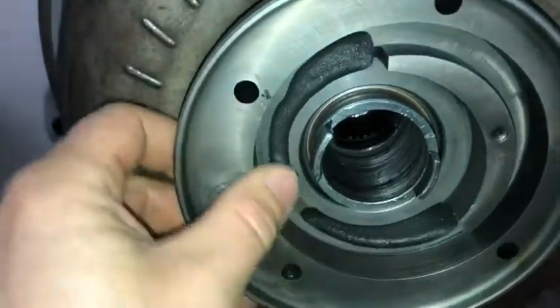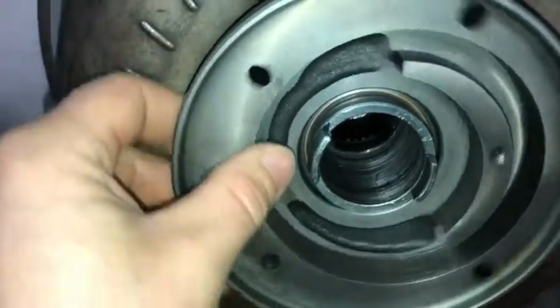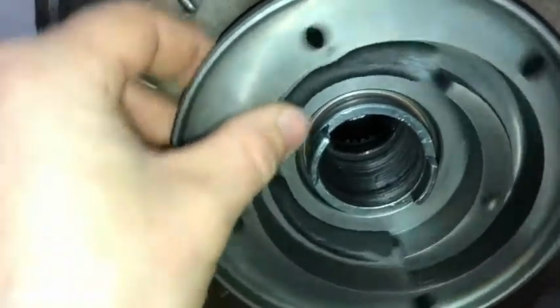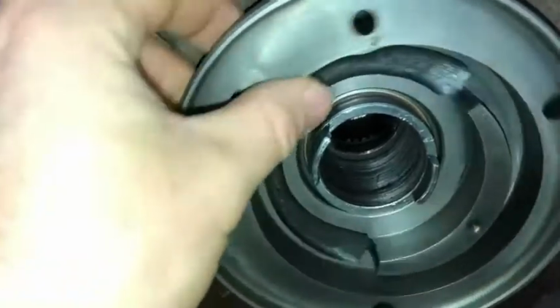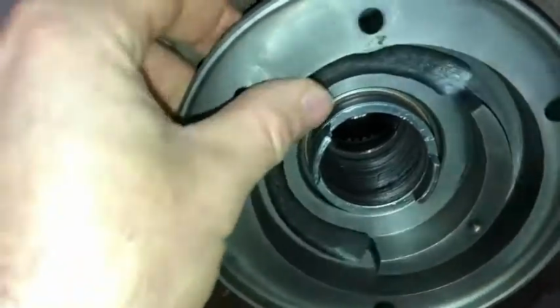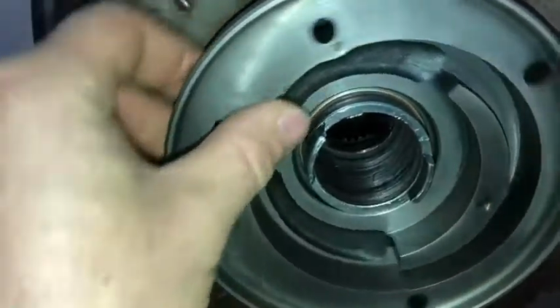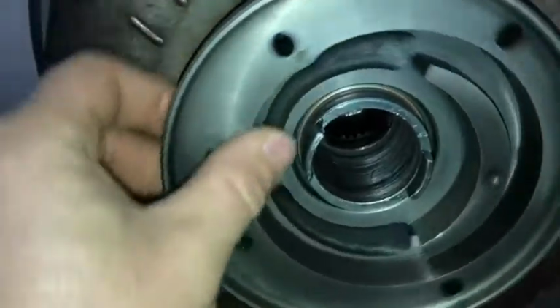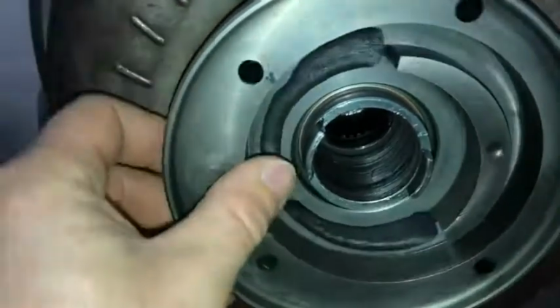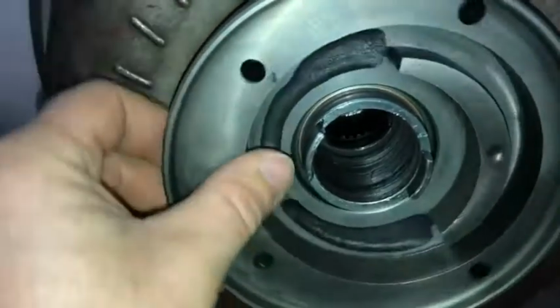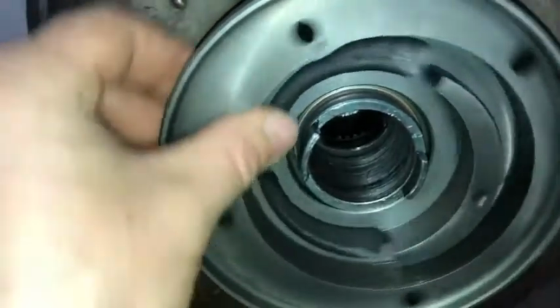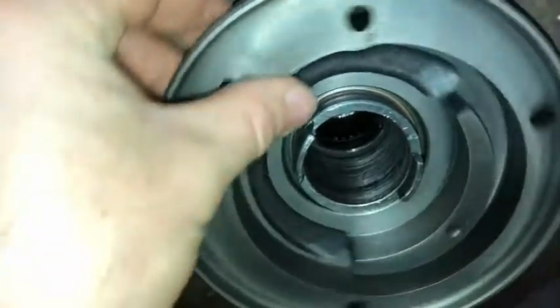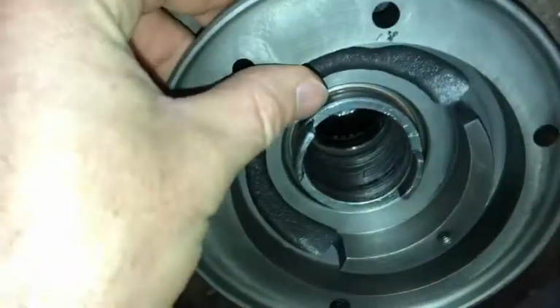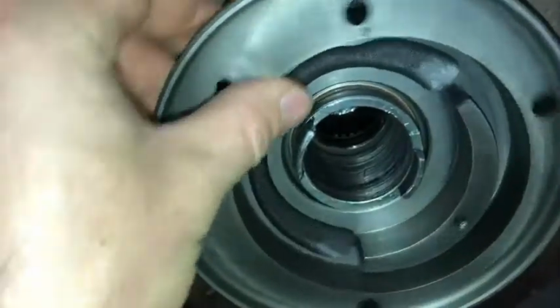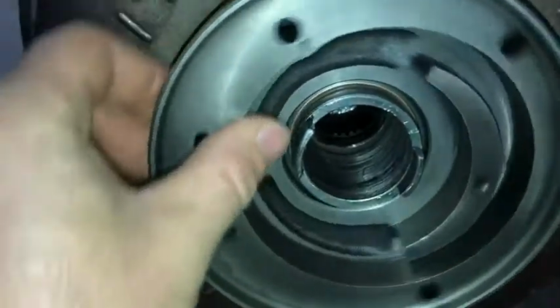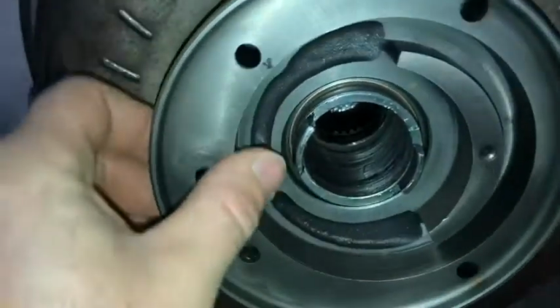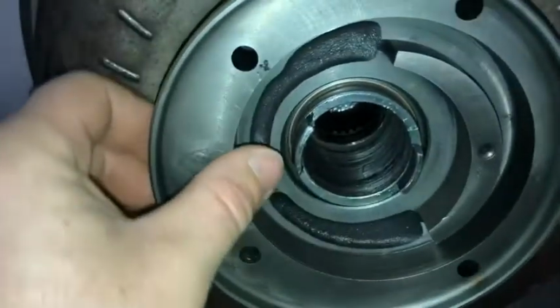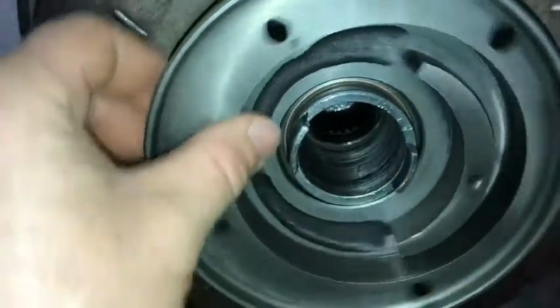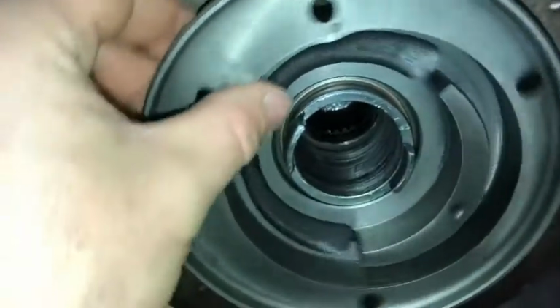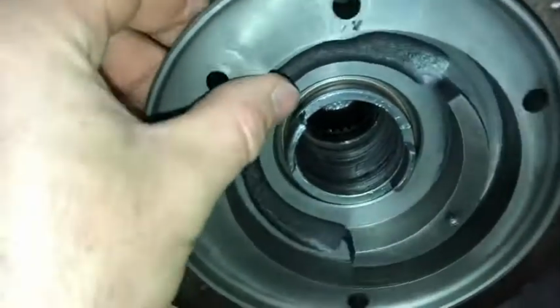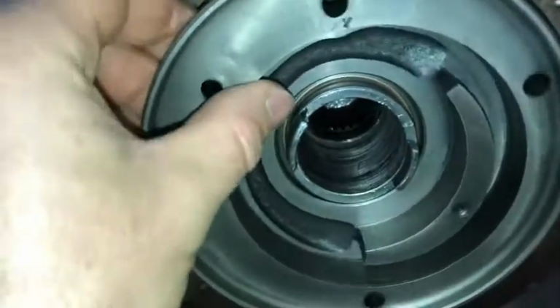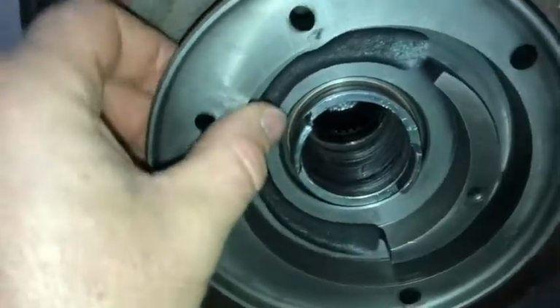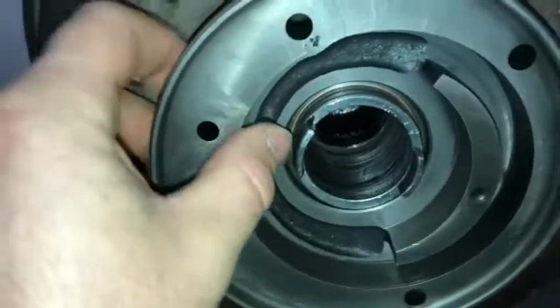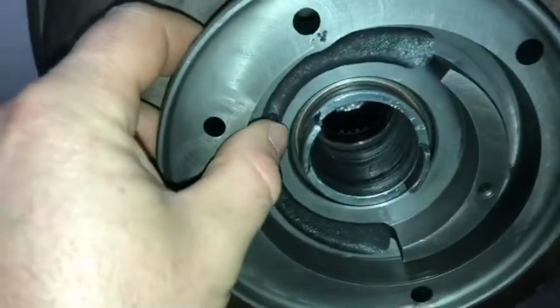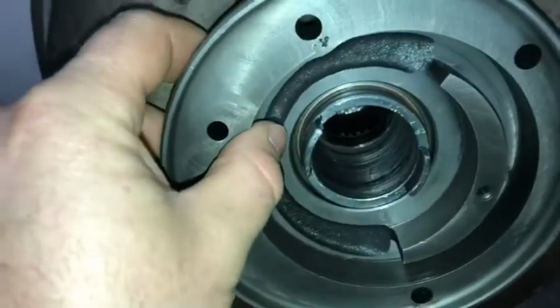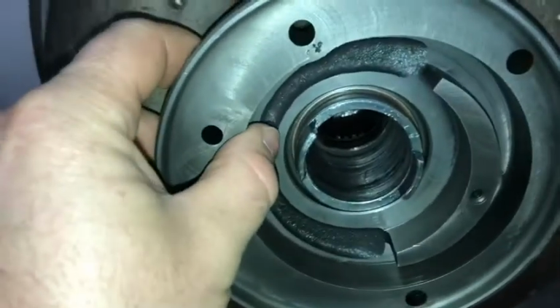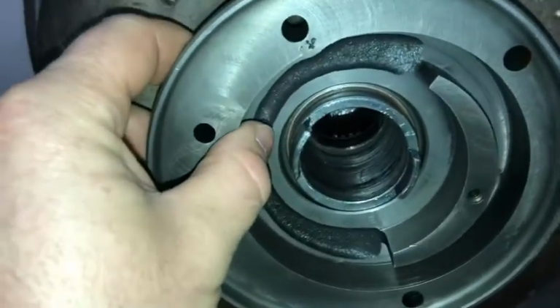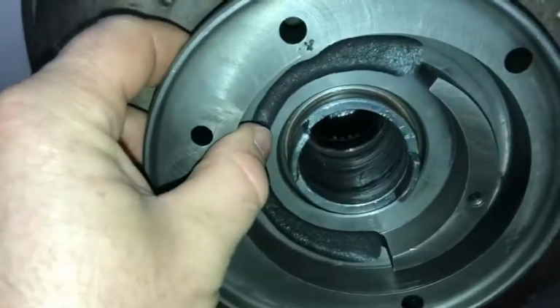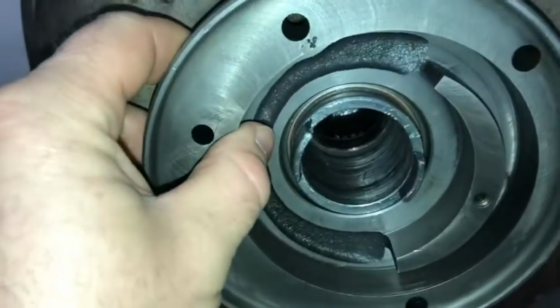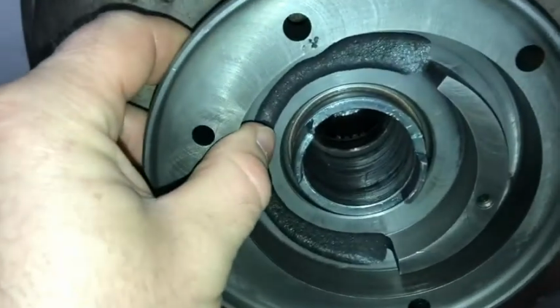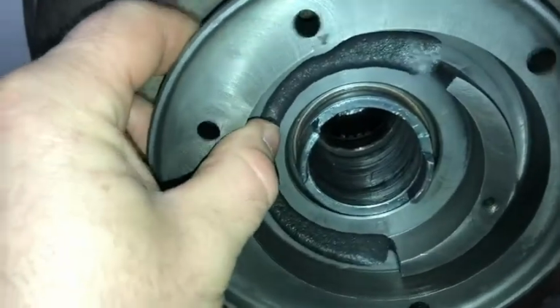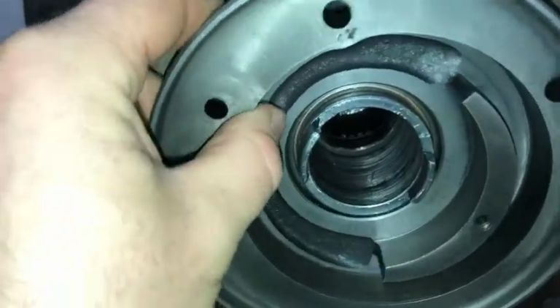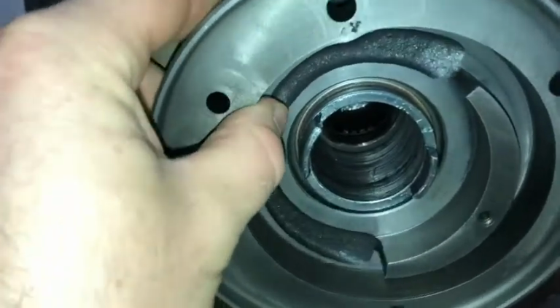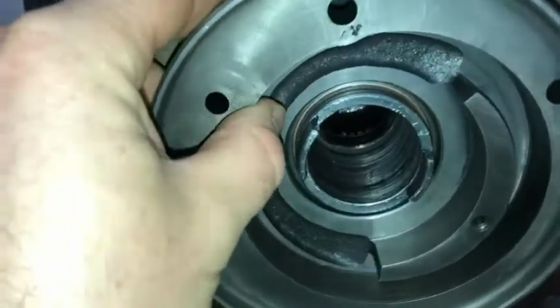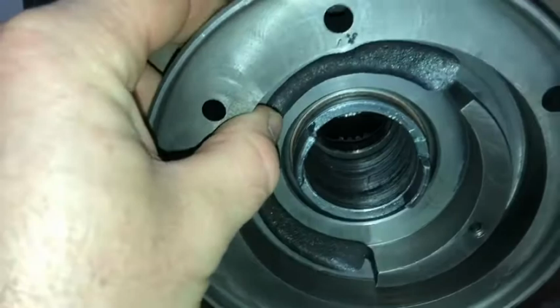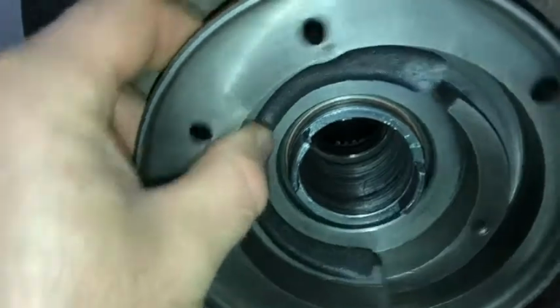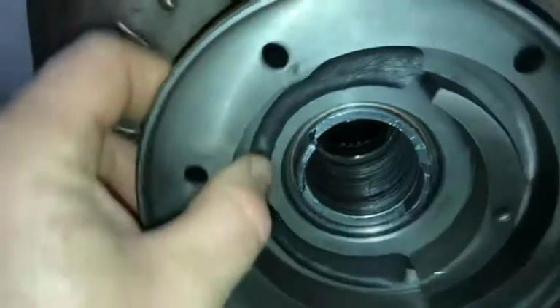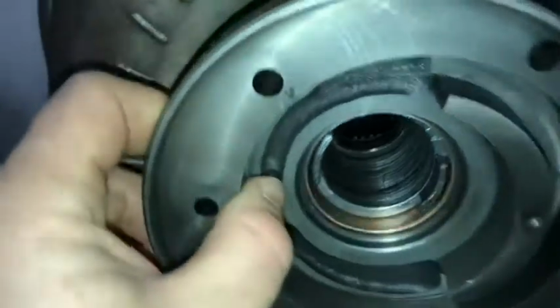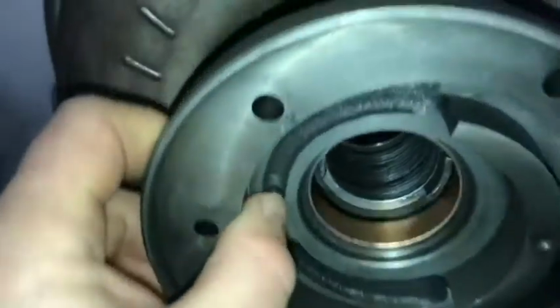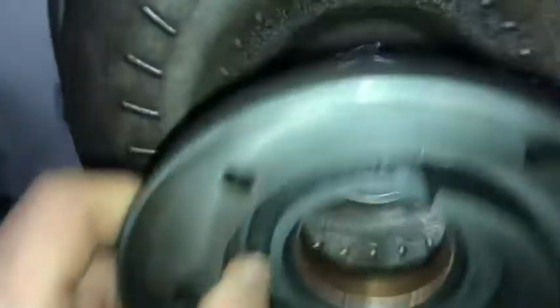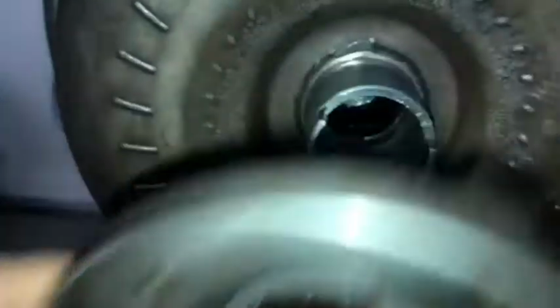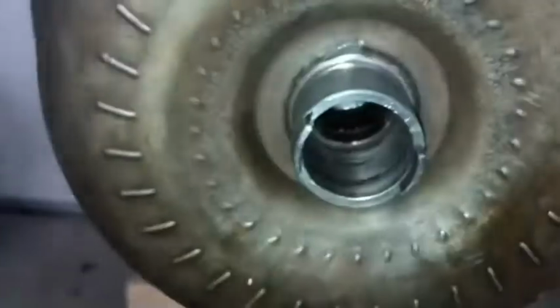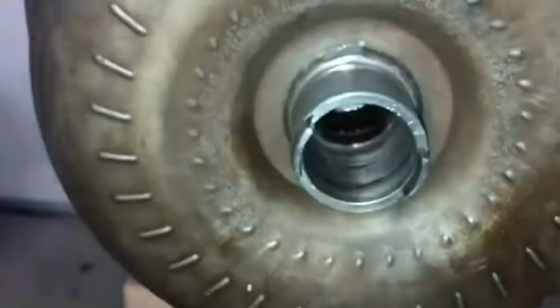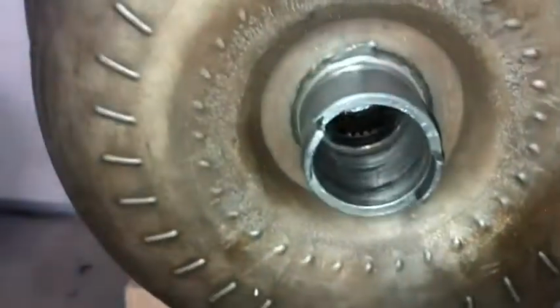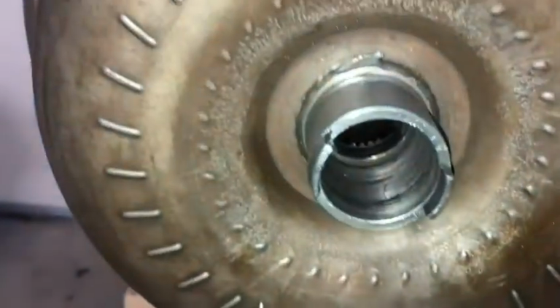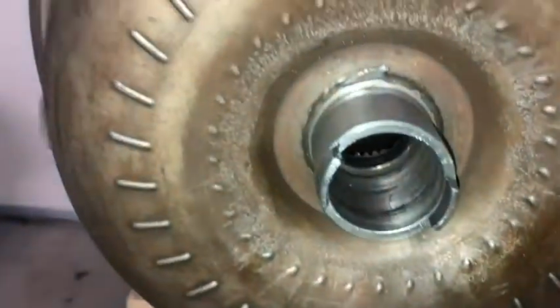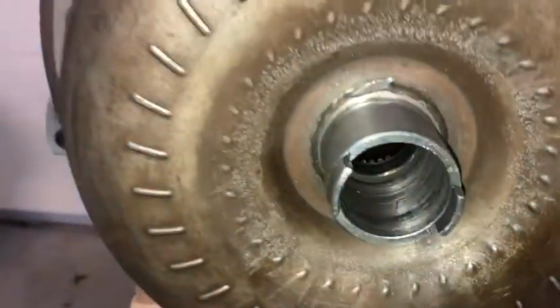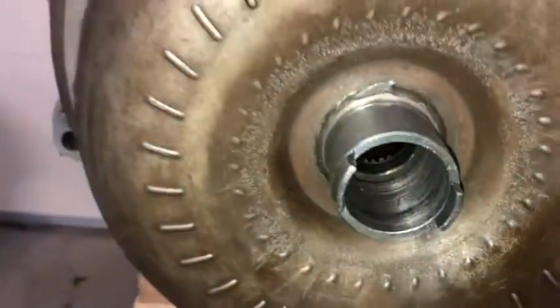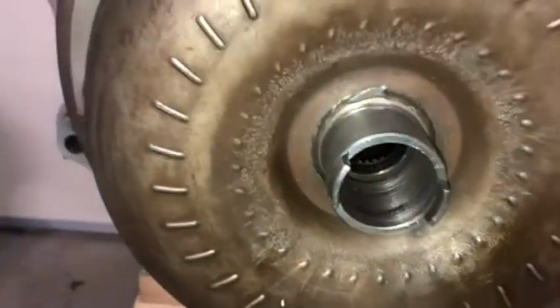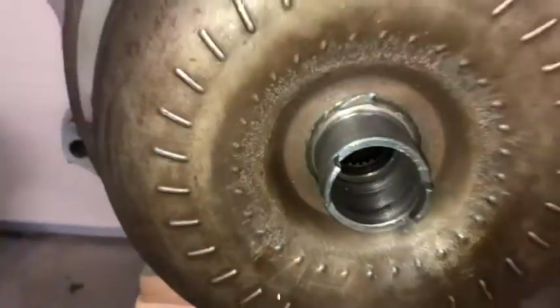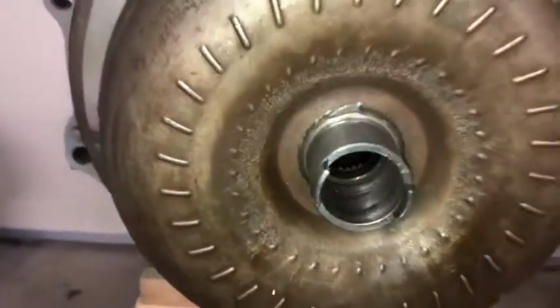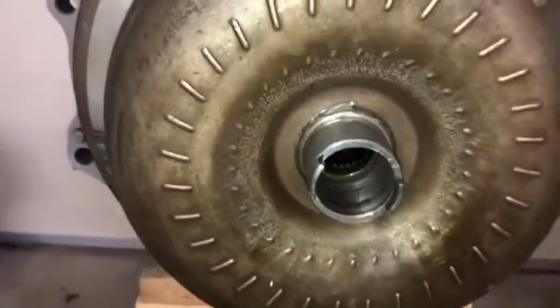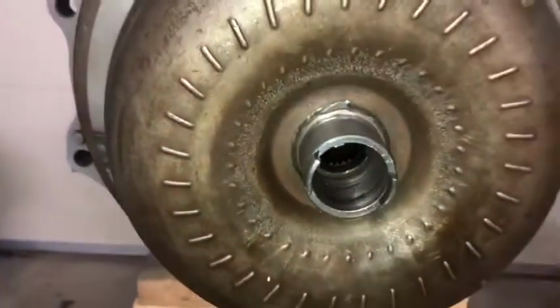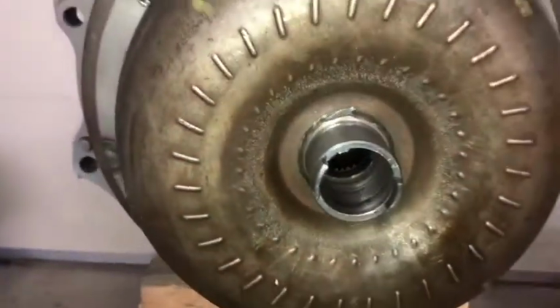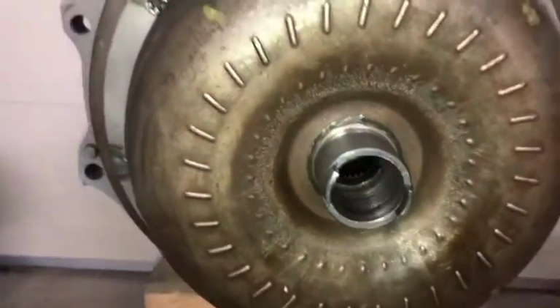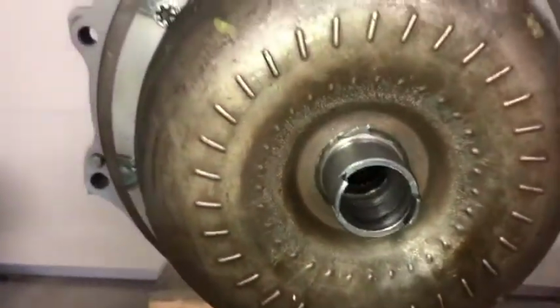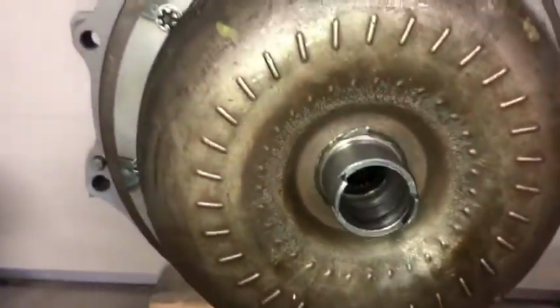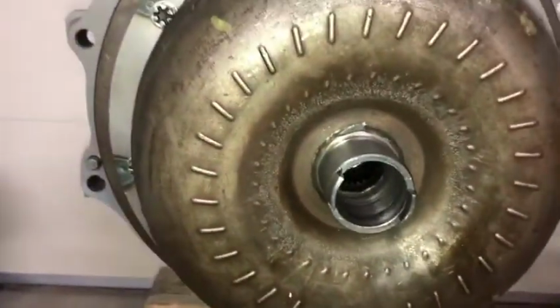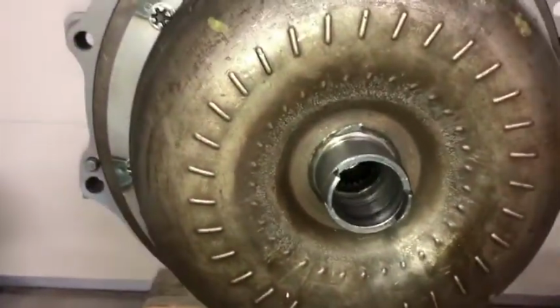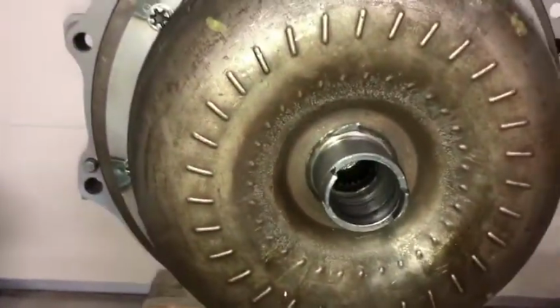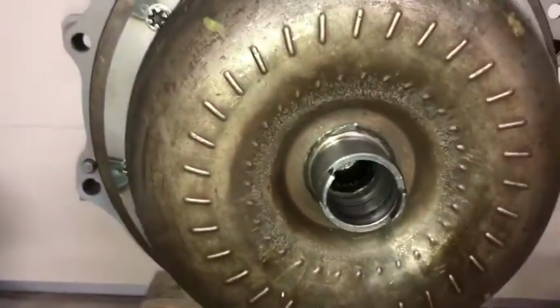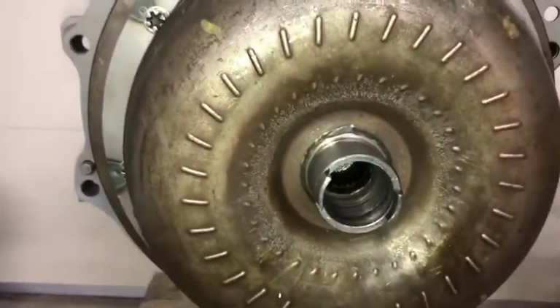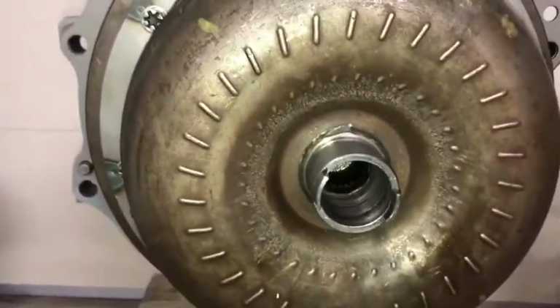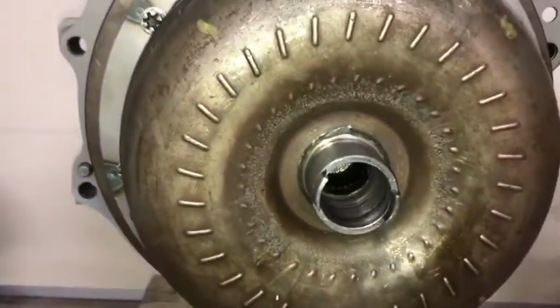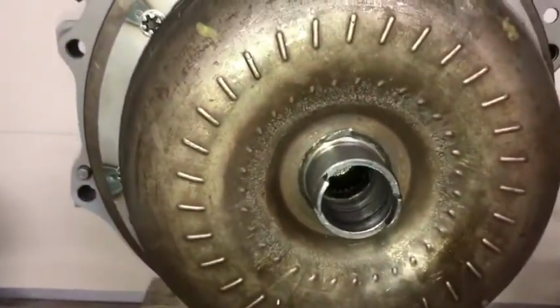Looks pretty smooth there — that looks great. Not too tight, not slopping around.